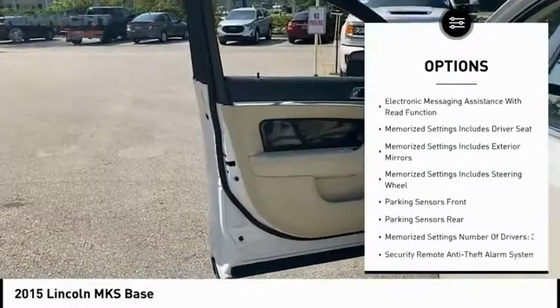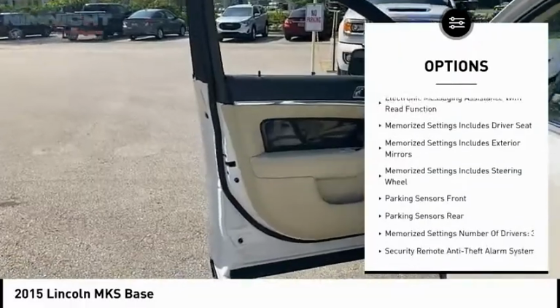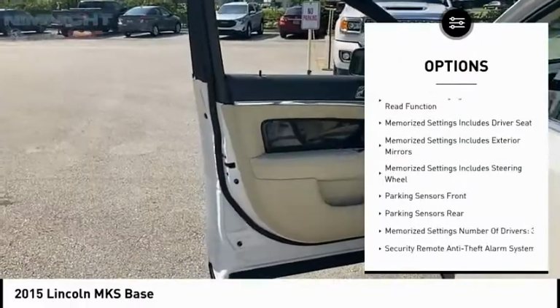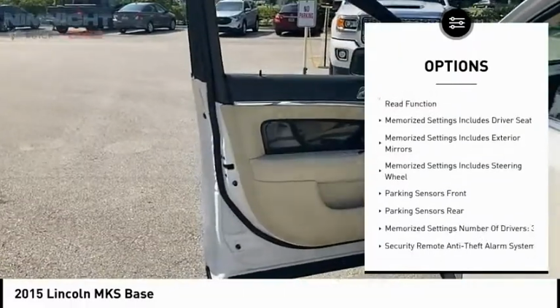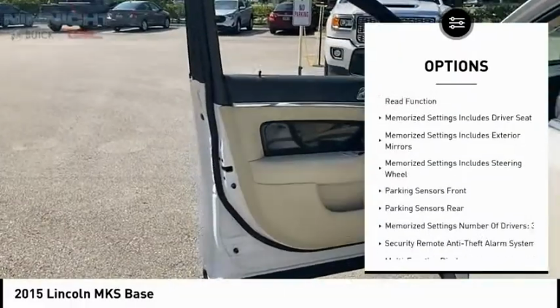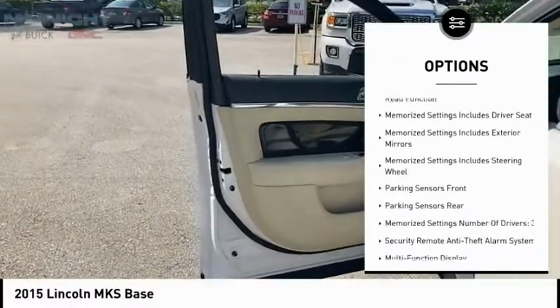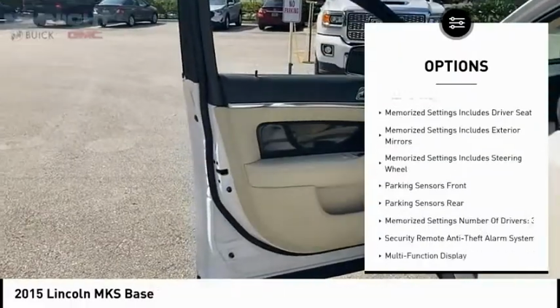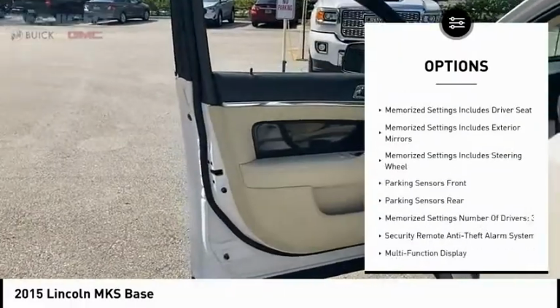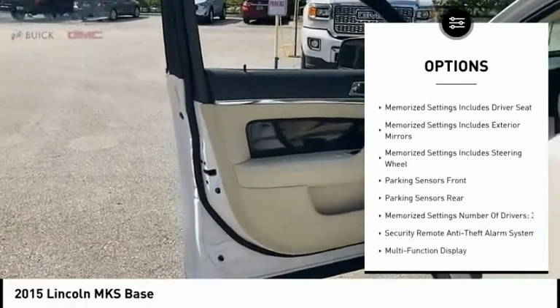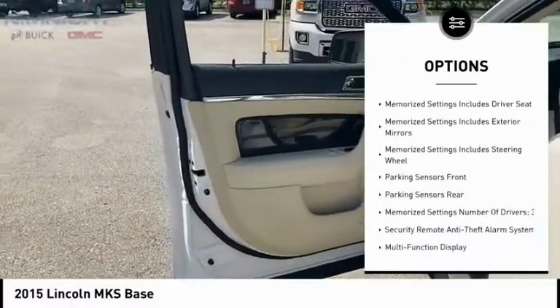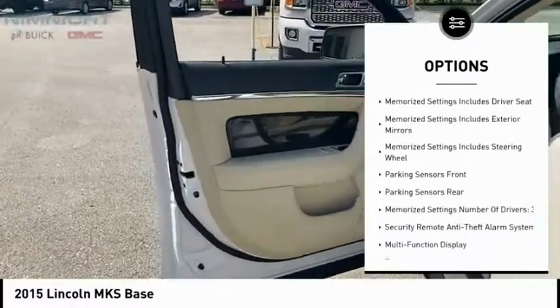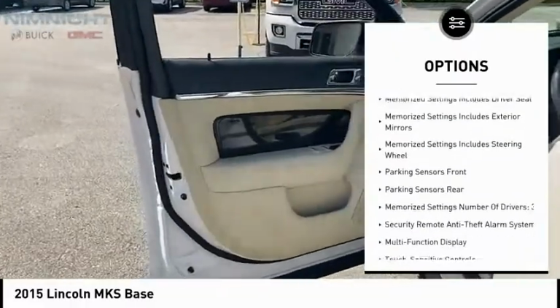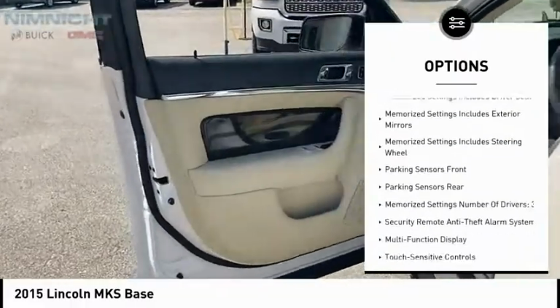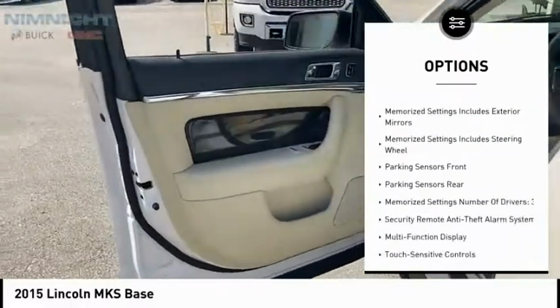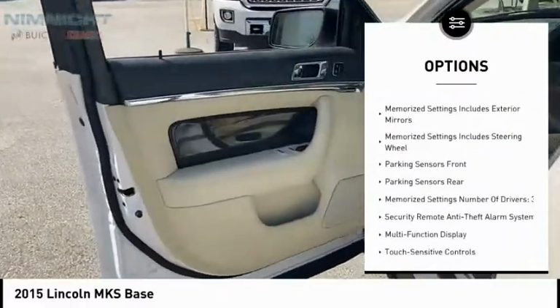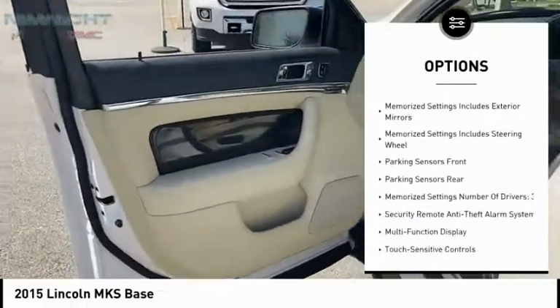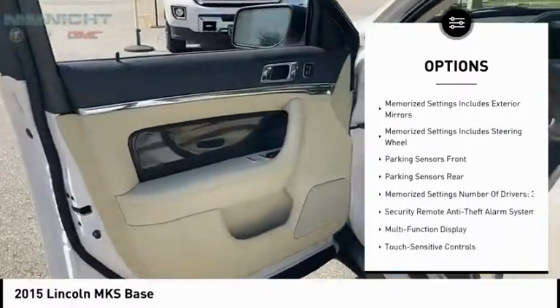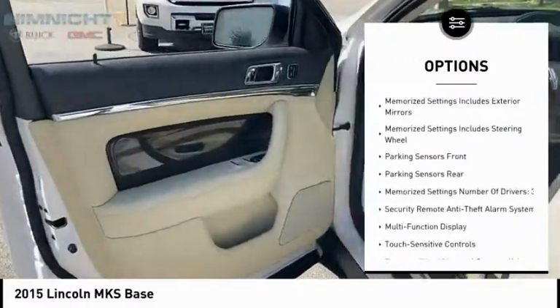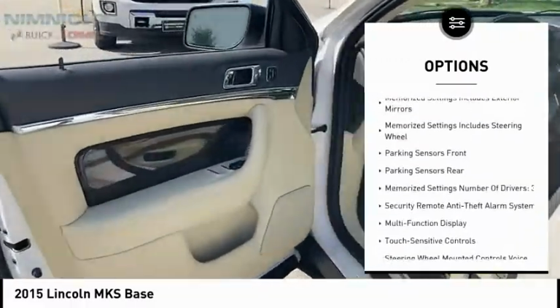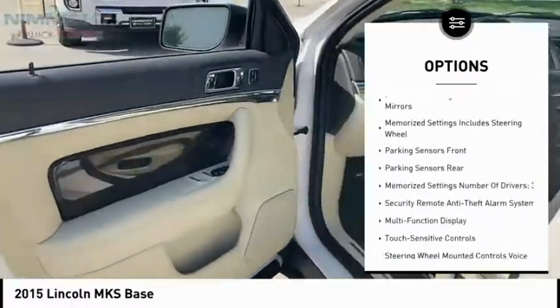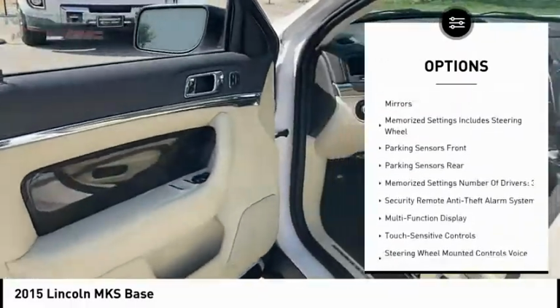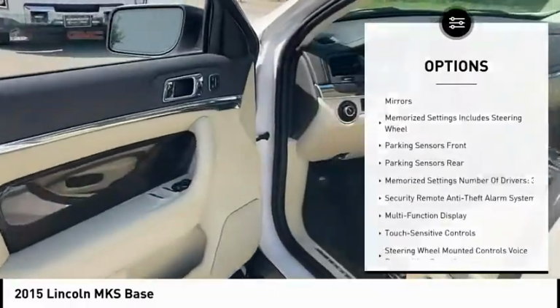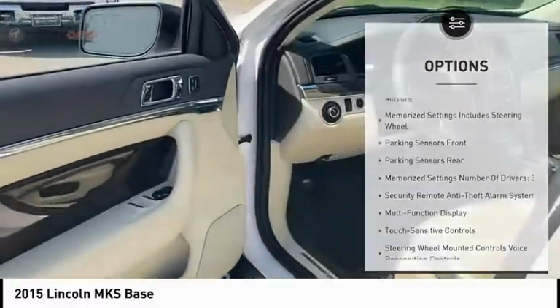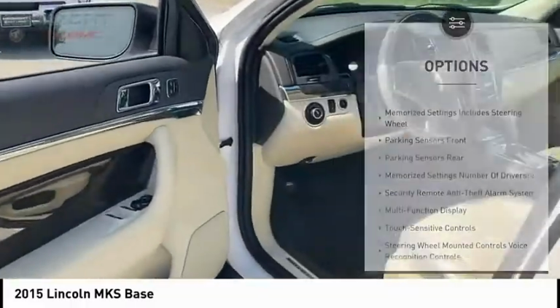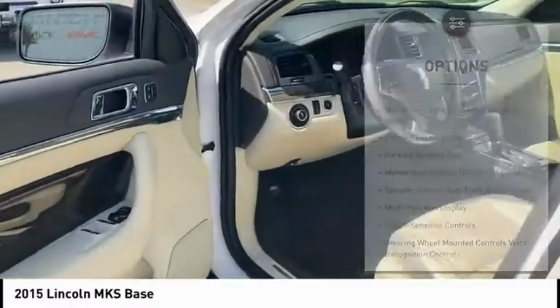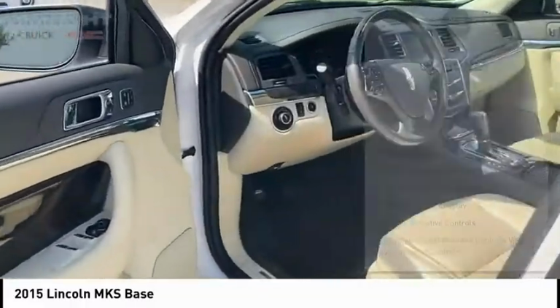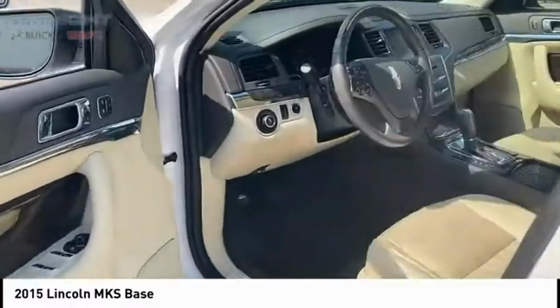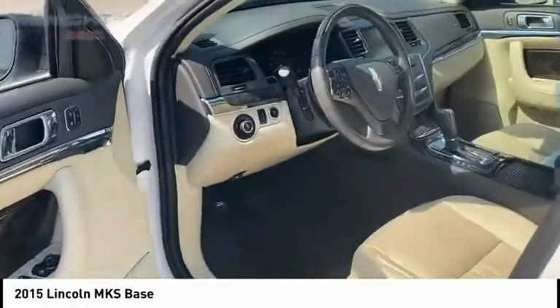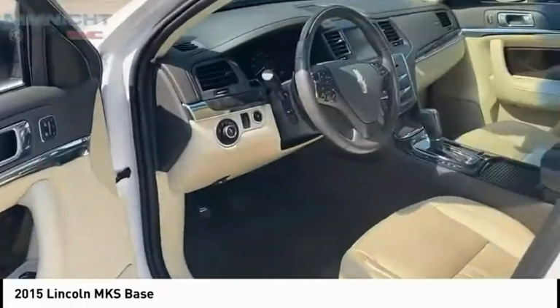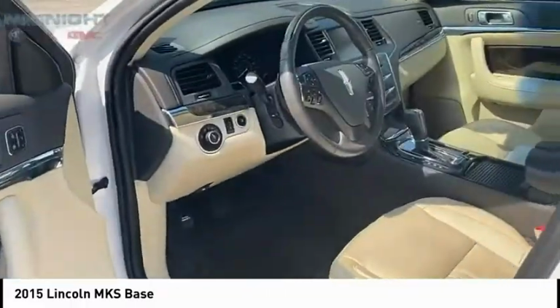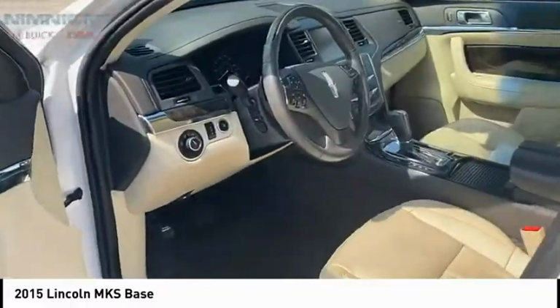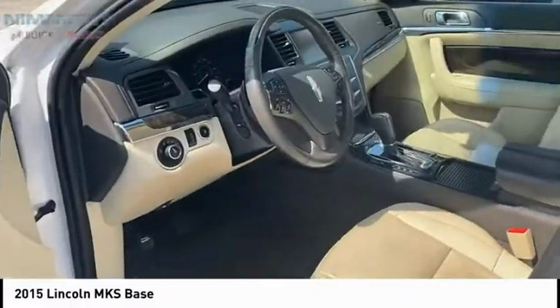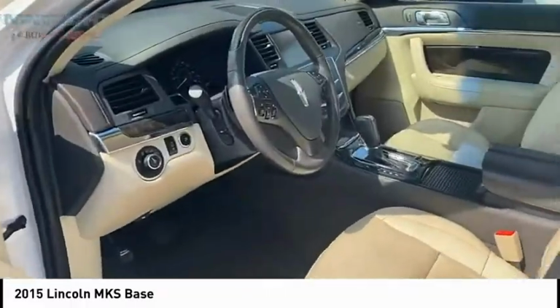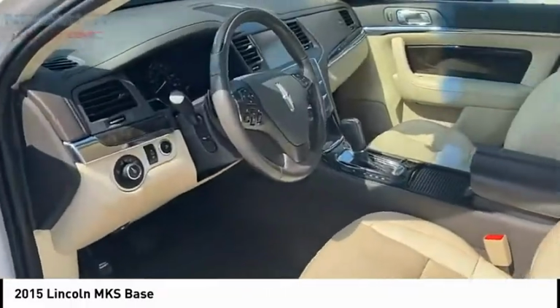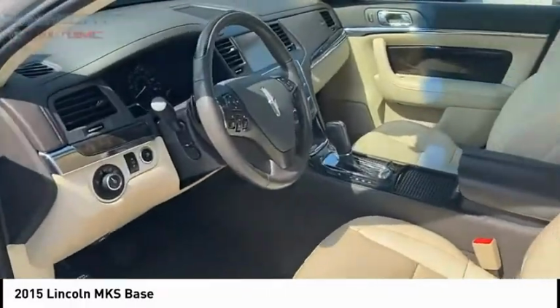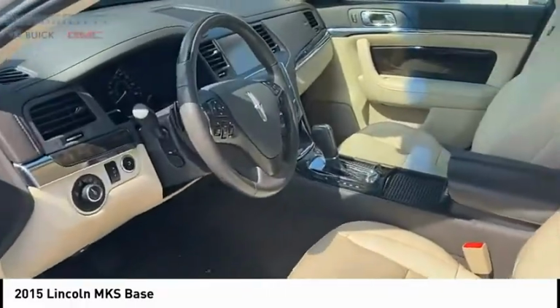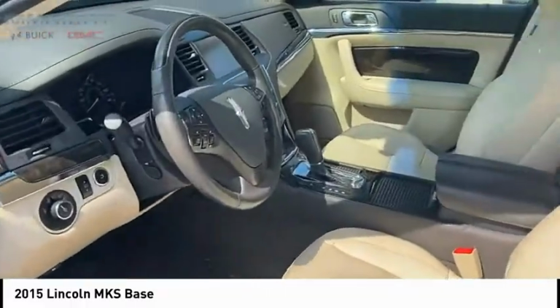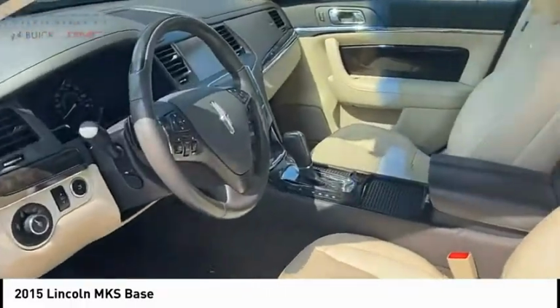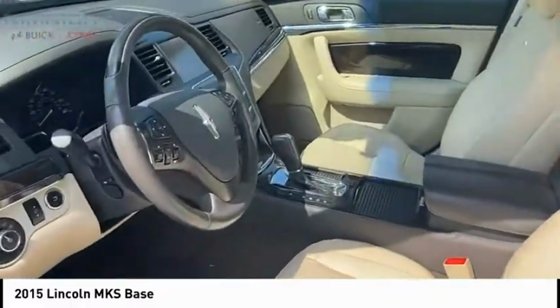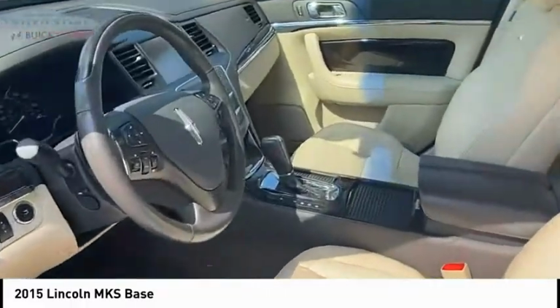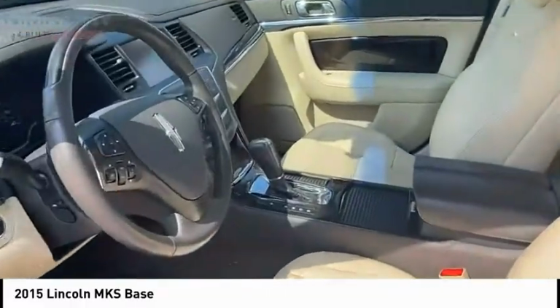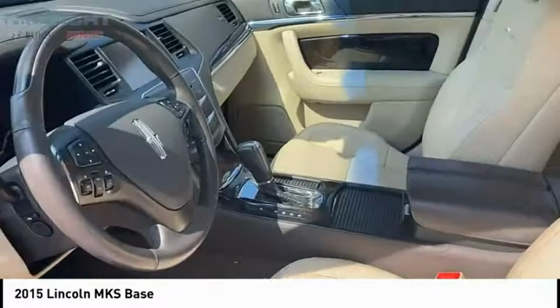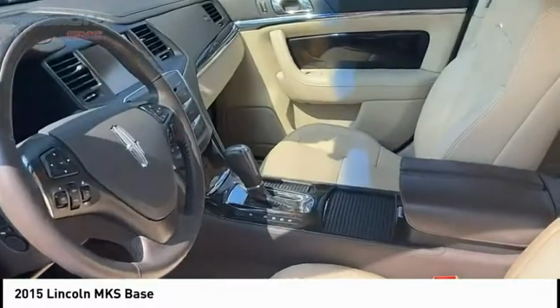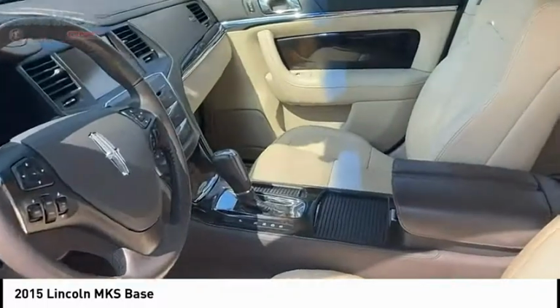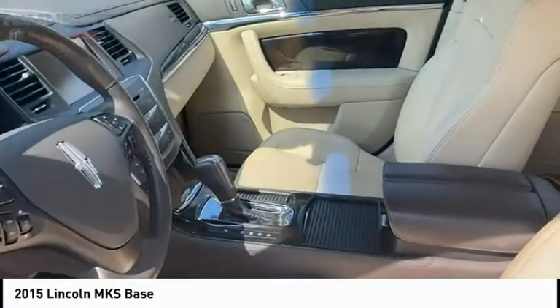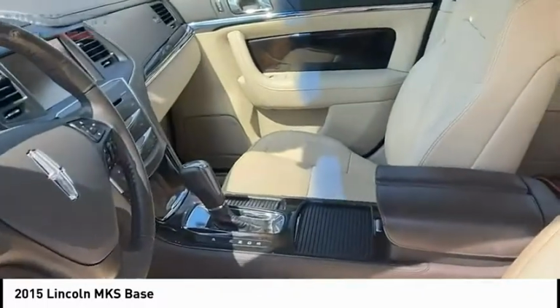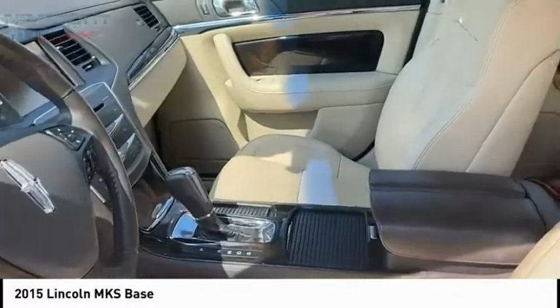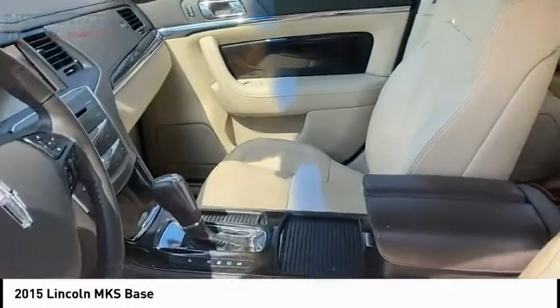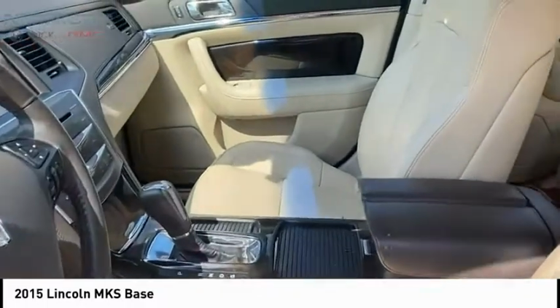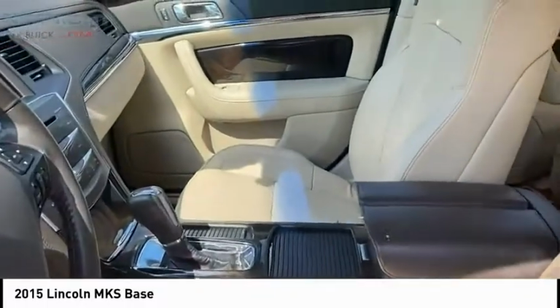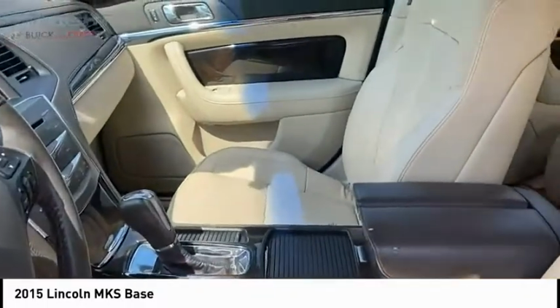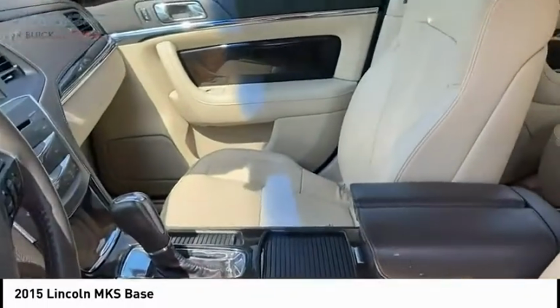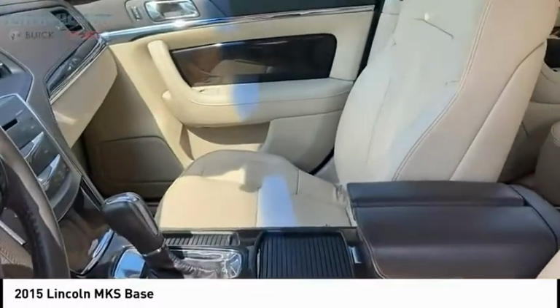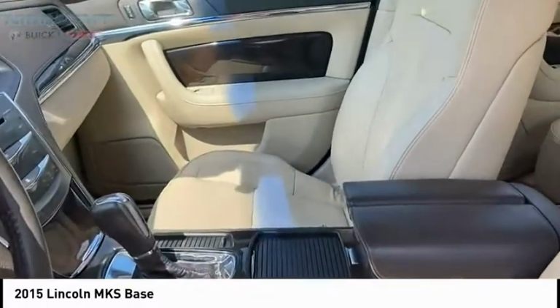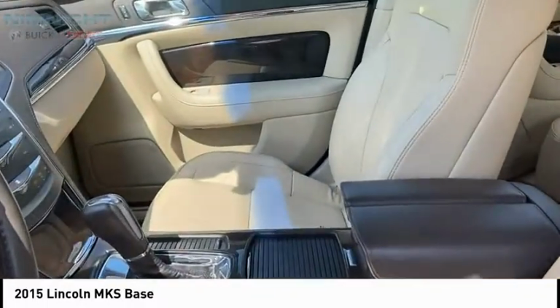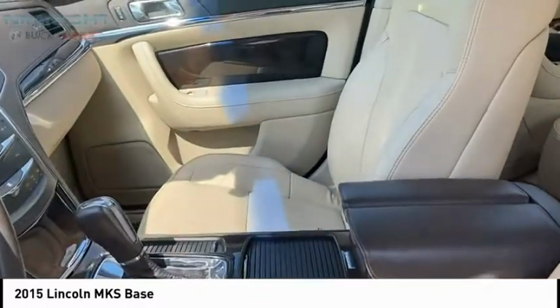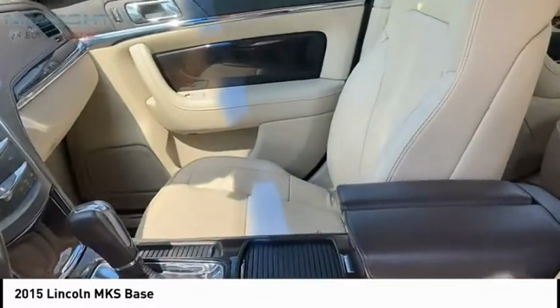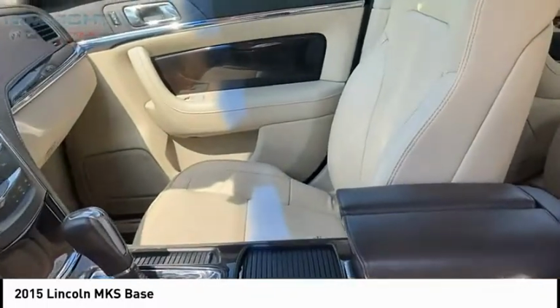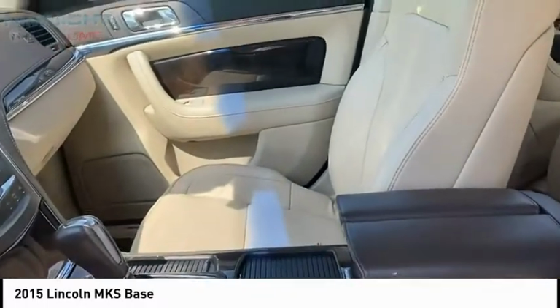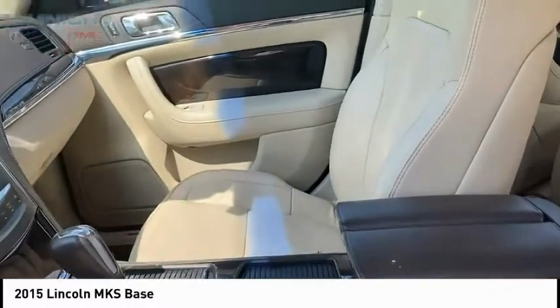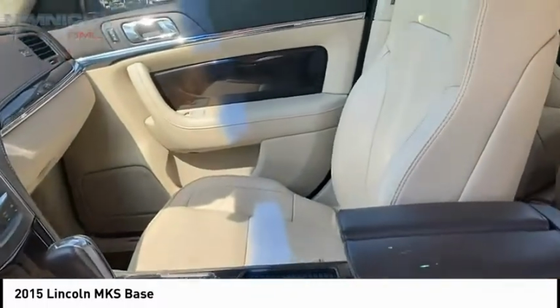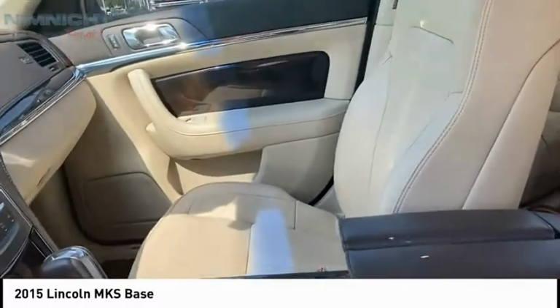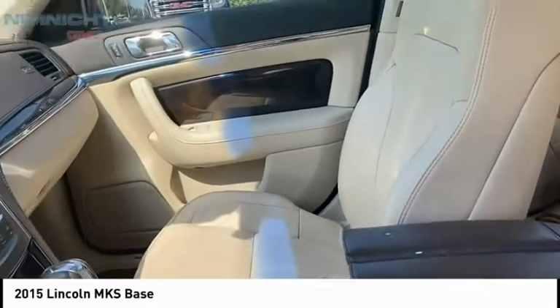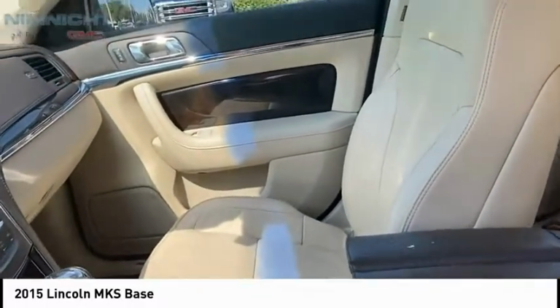Fog lights, braking assist, ambient lighting, power brakes, and electronic messaging assistance with read function.